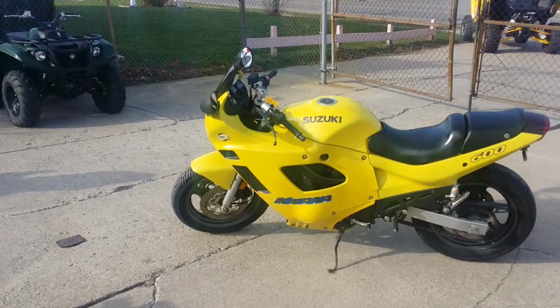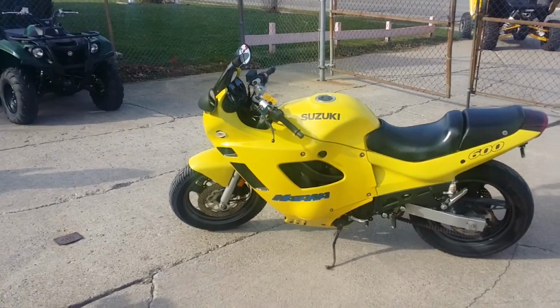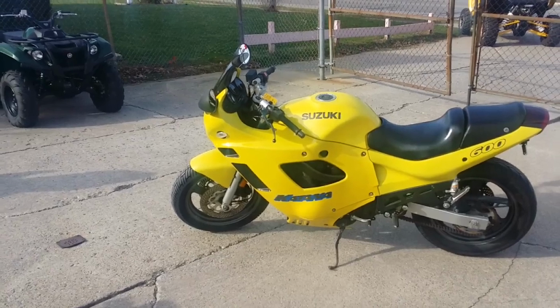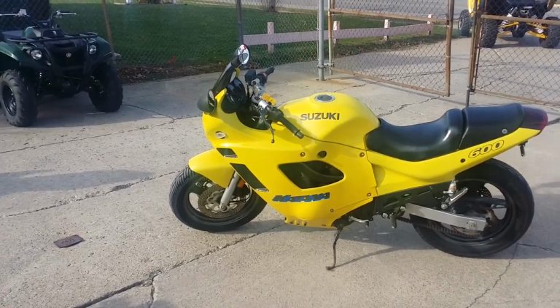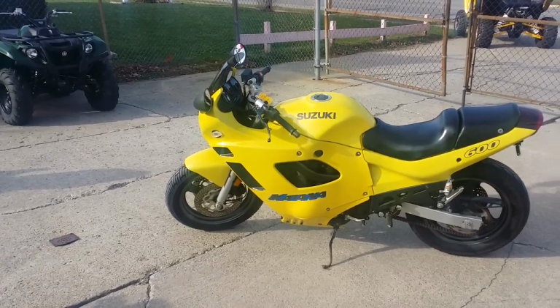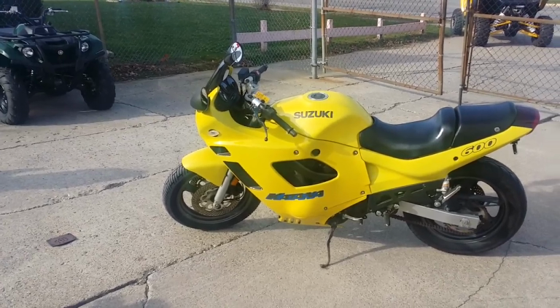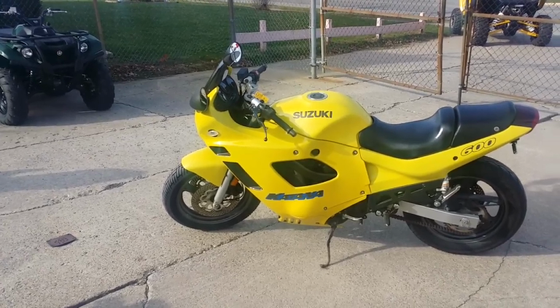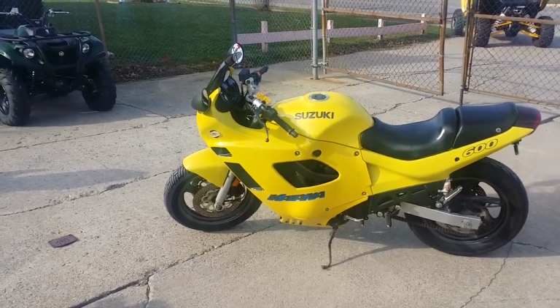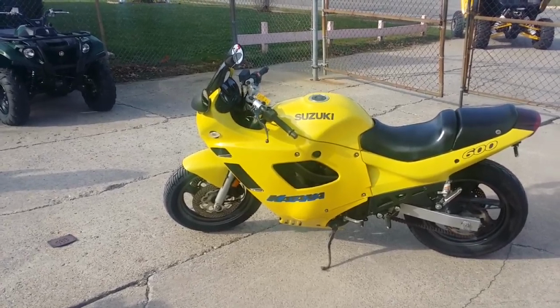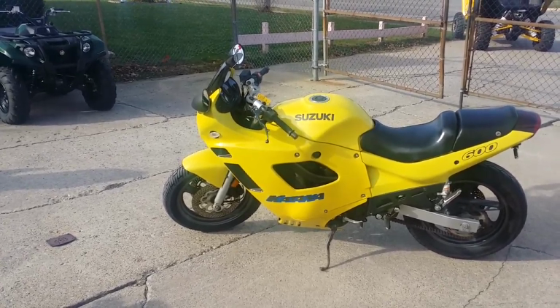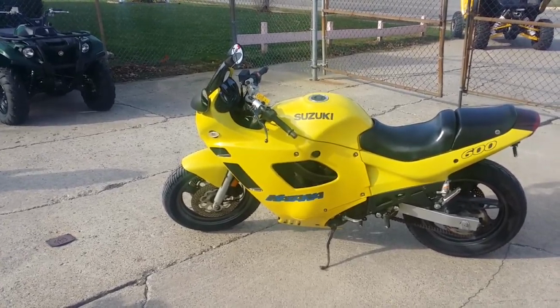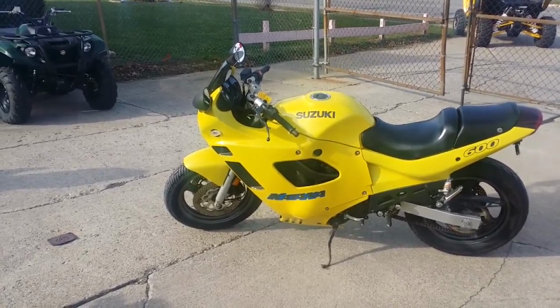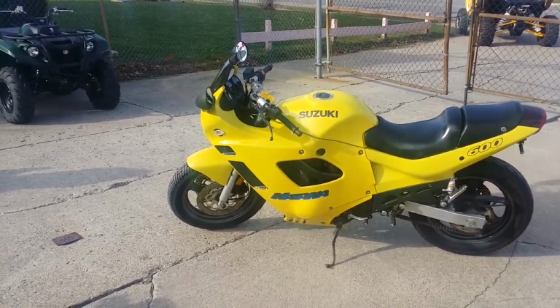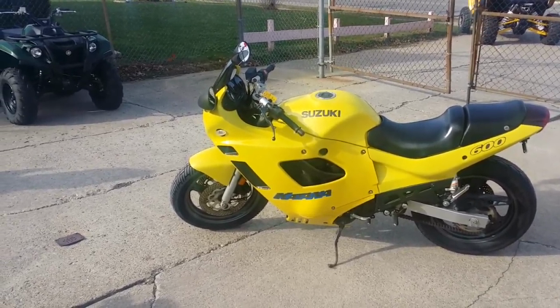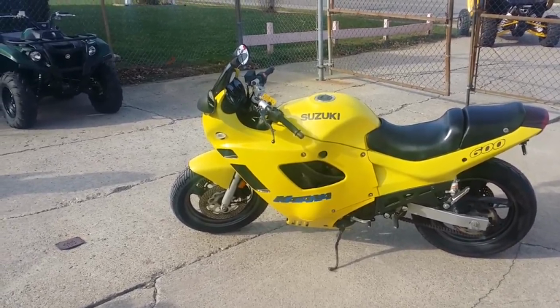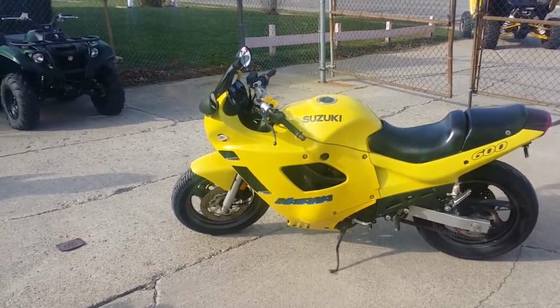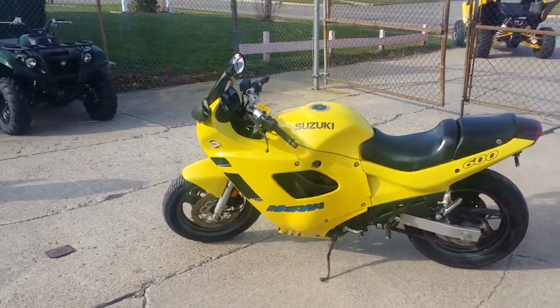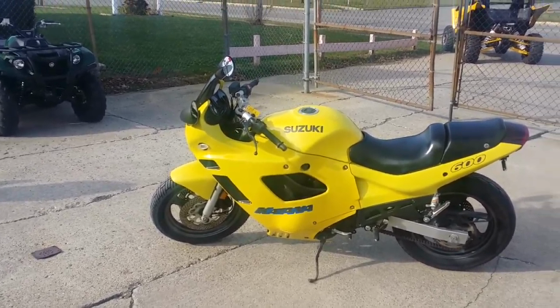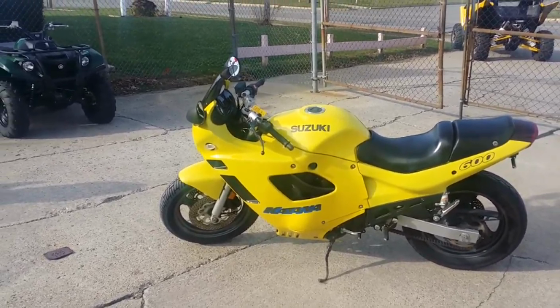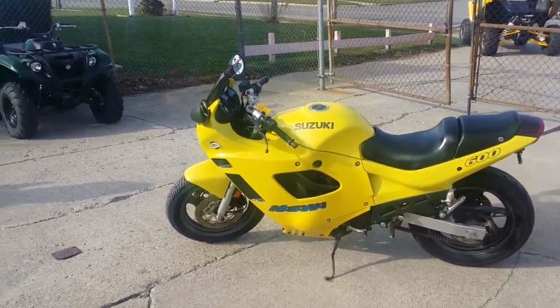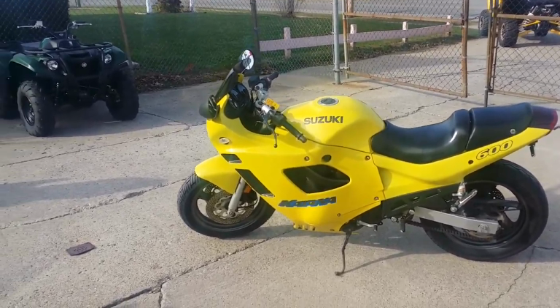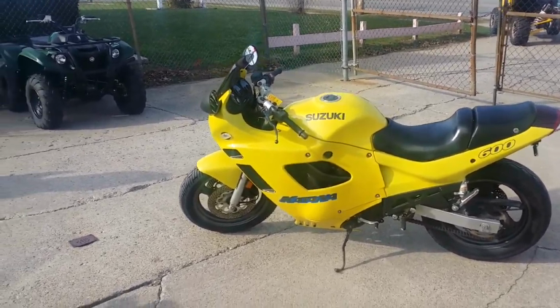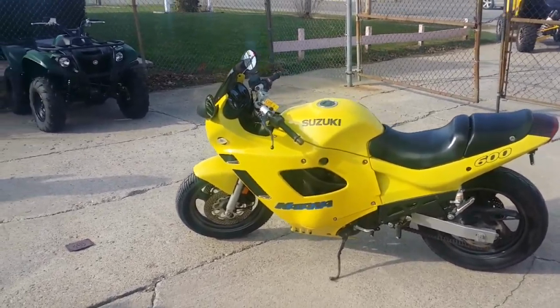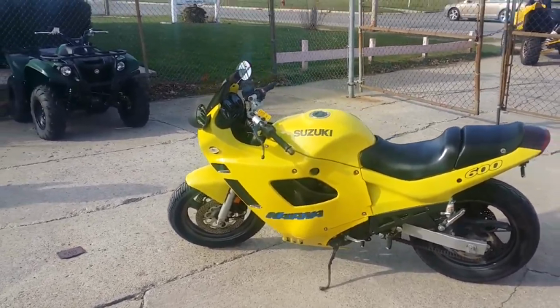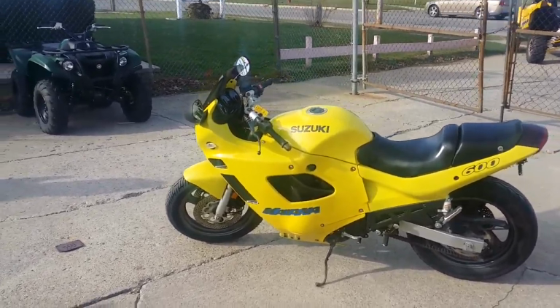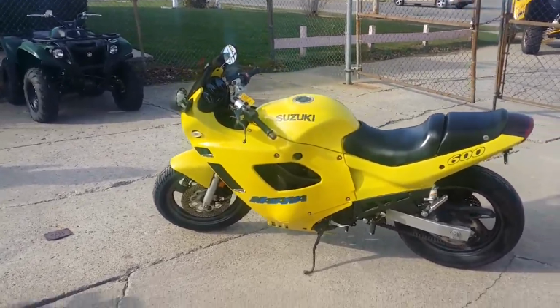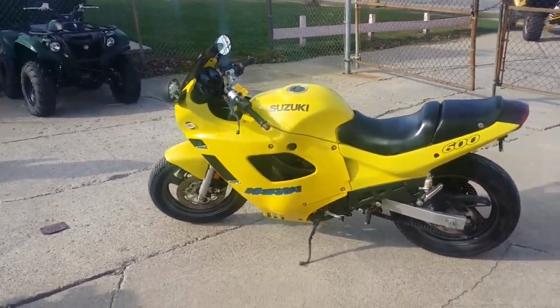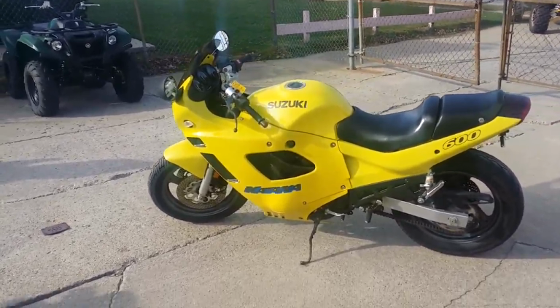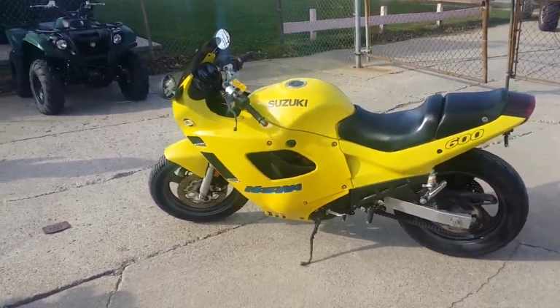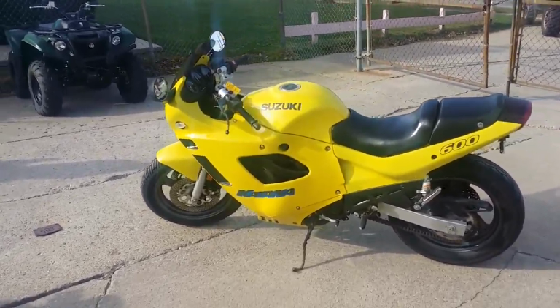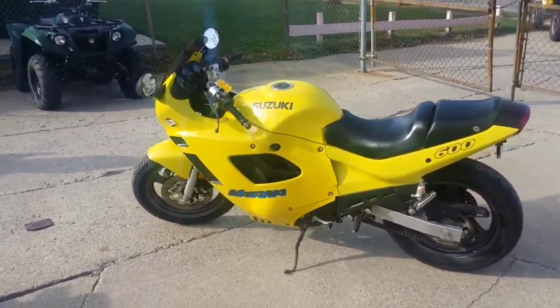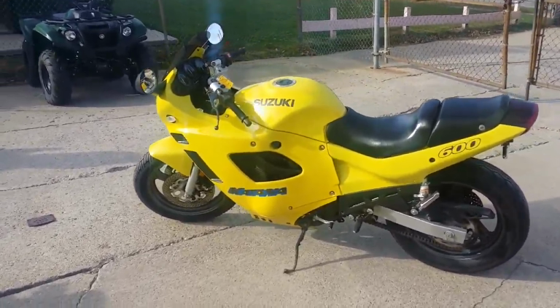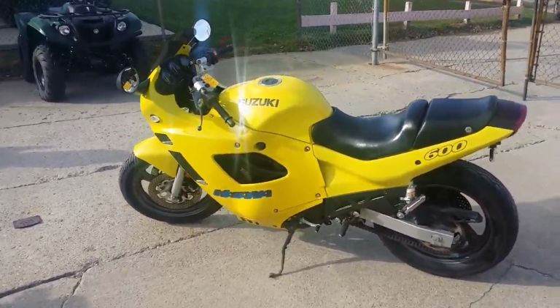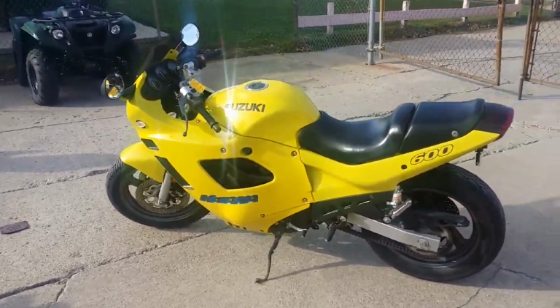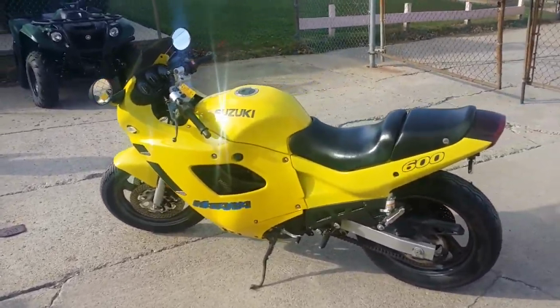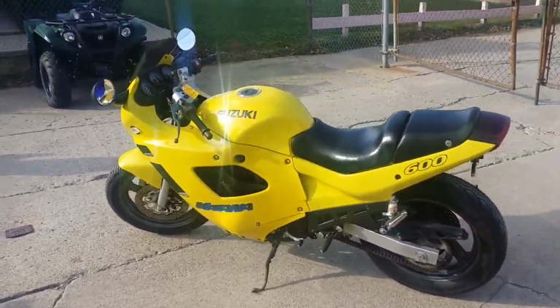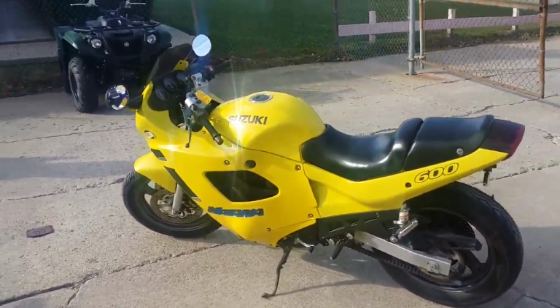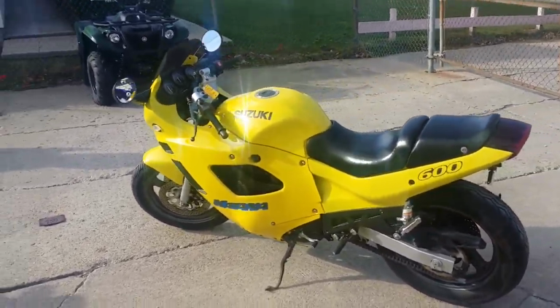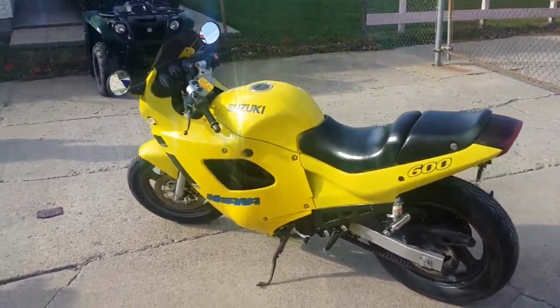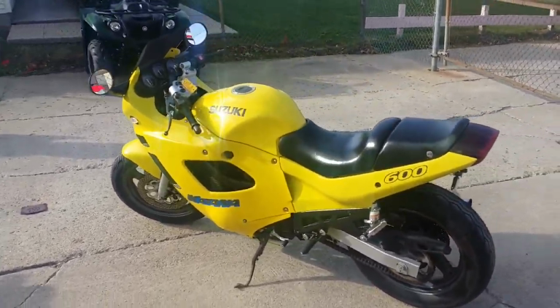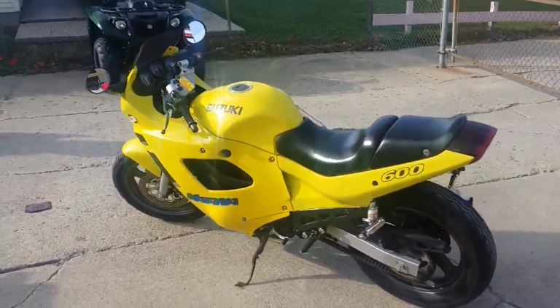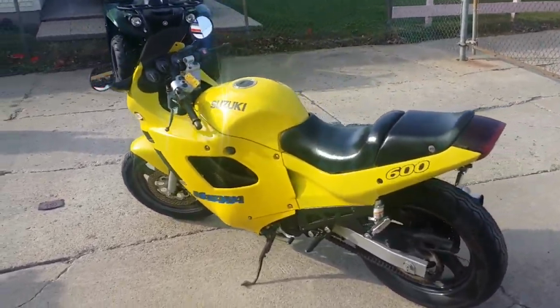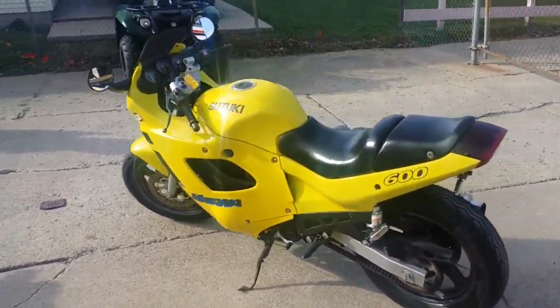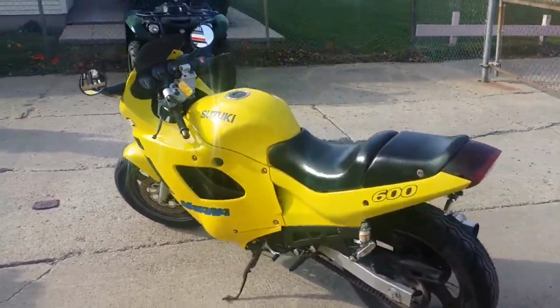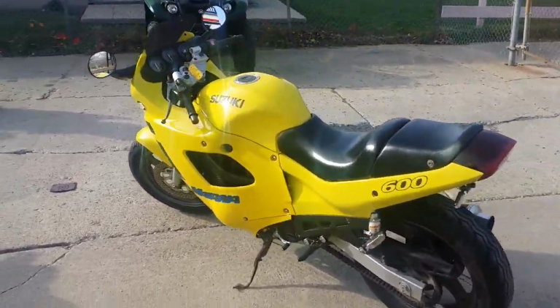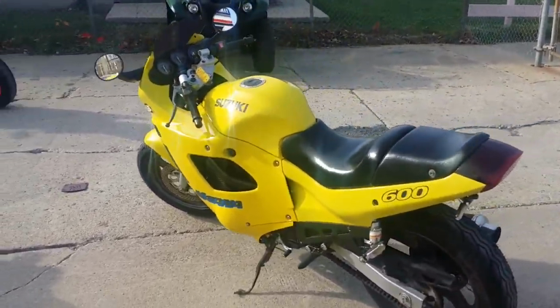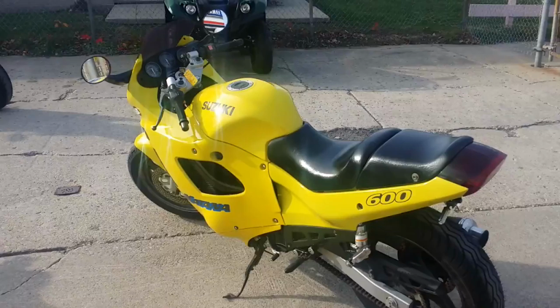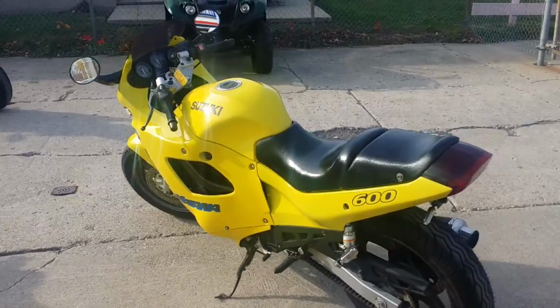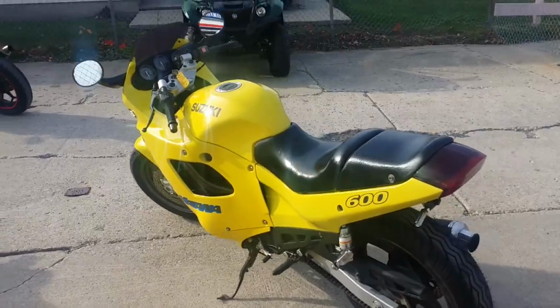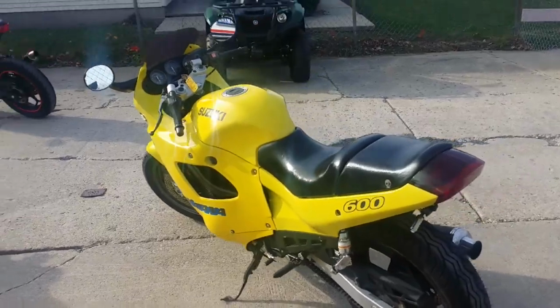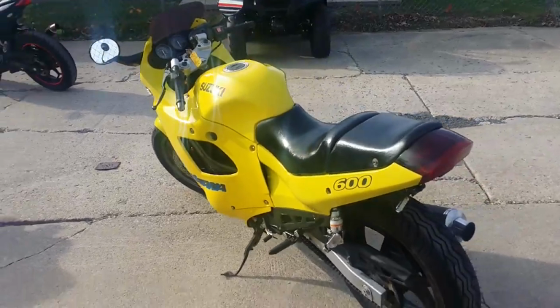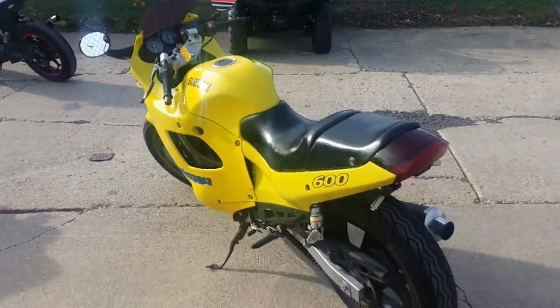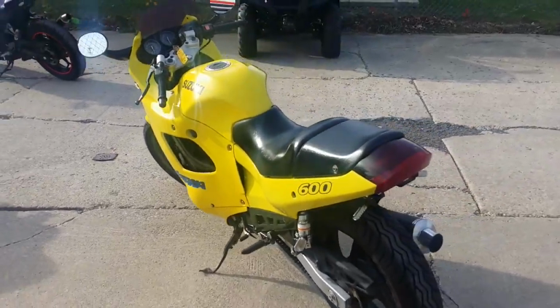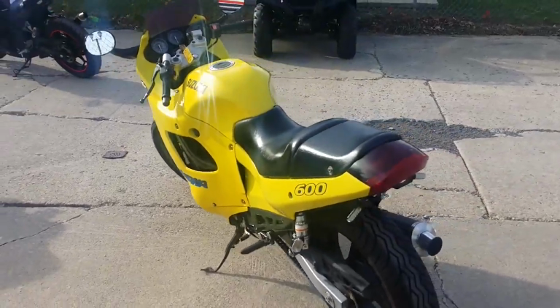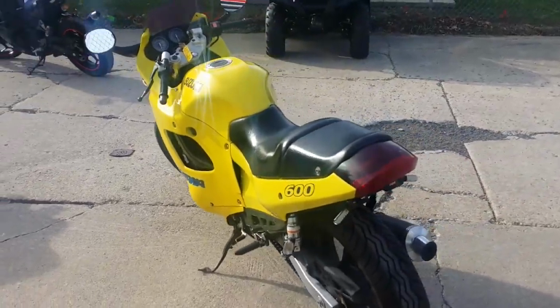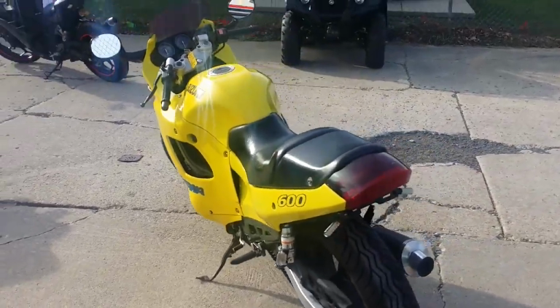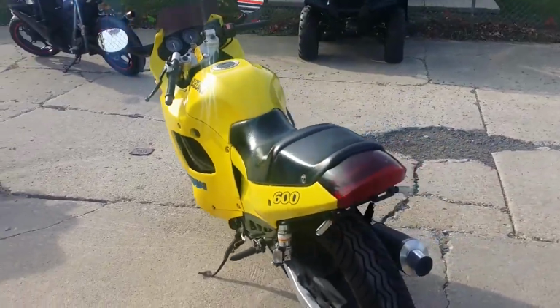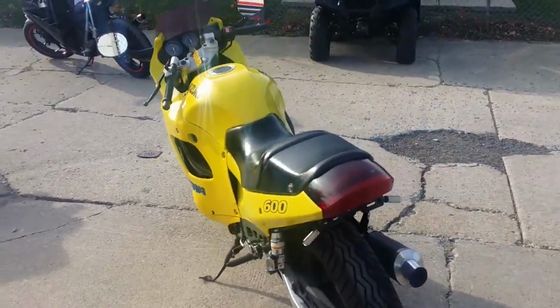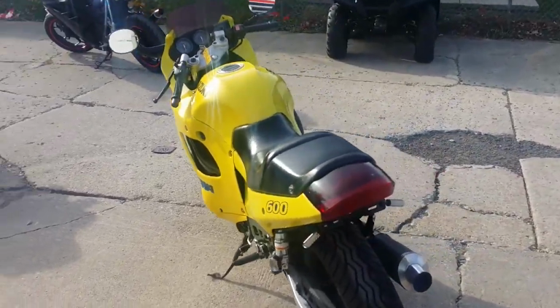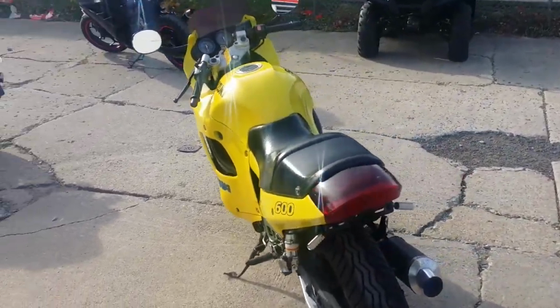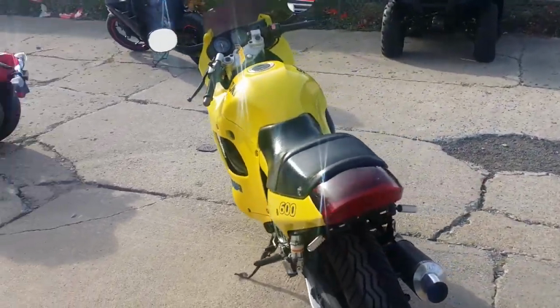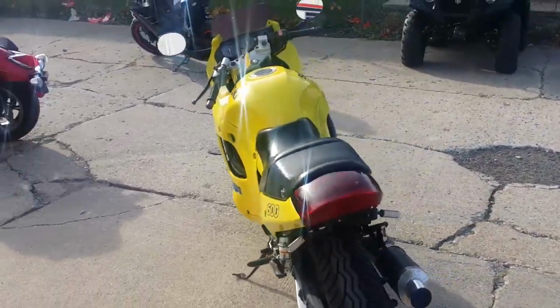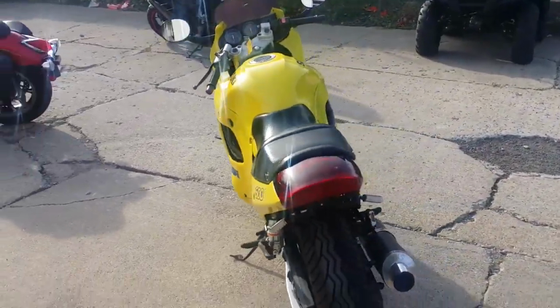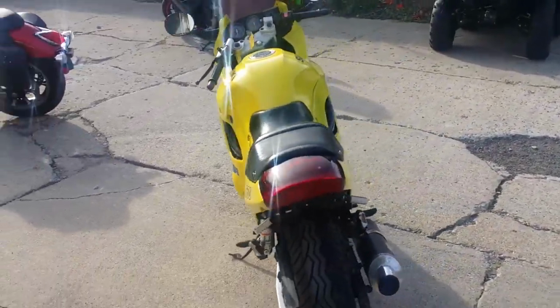Hey guys, at Approval Powersports we got over 400 used bikes in our showroom. We got financing for everyone. Today we got a good special going.